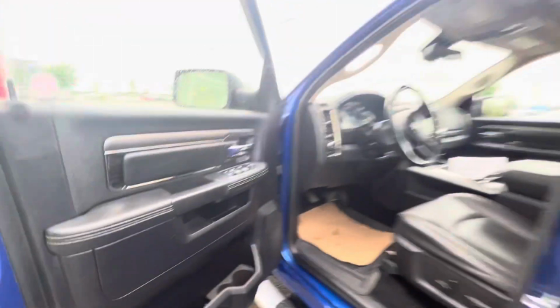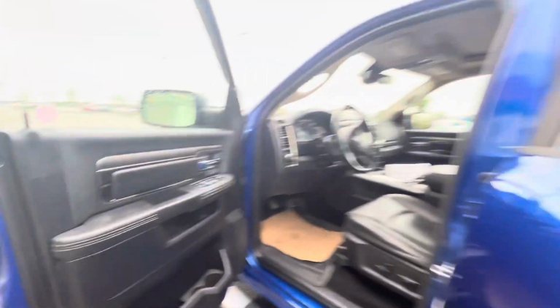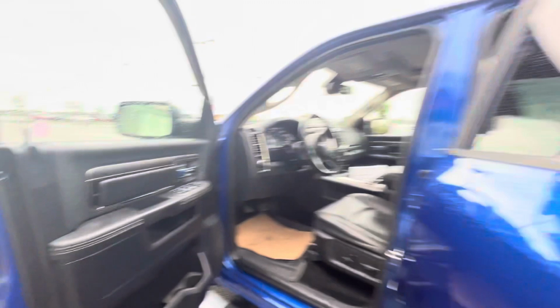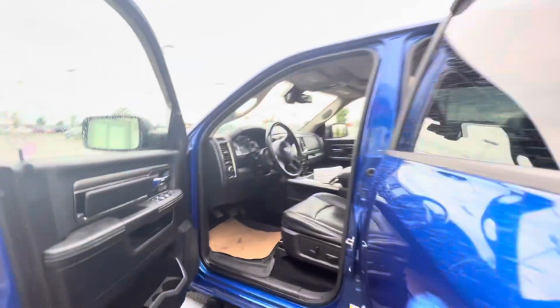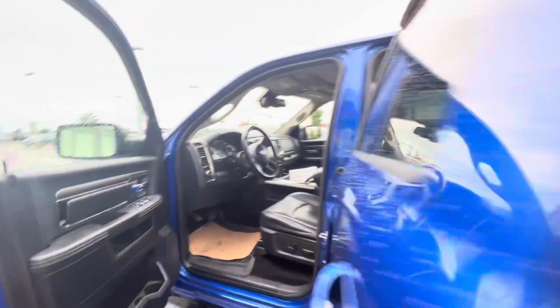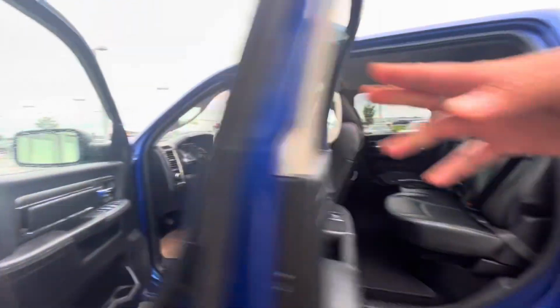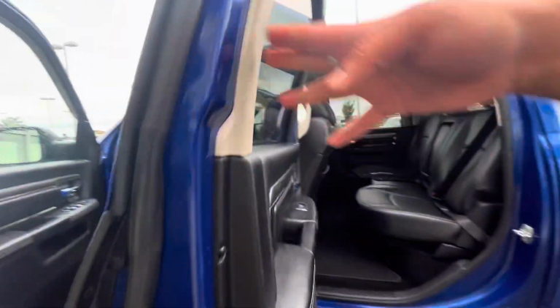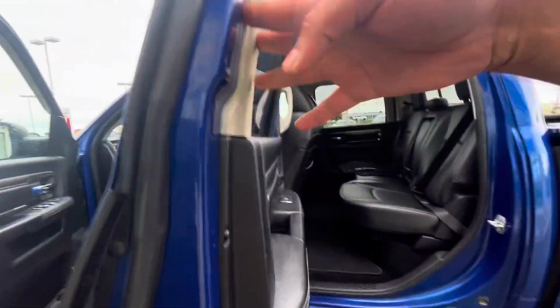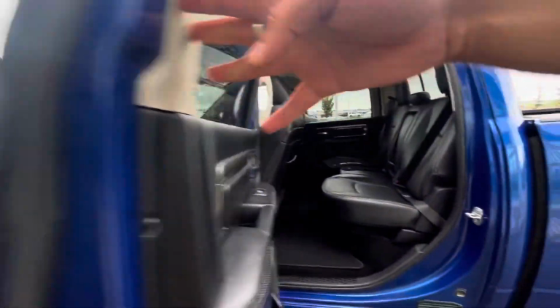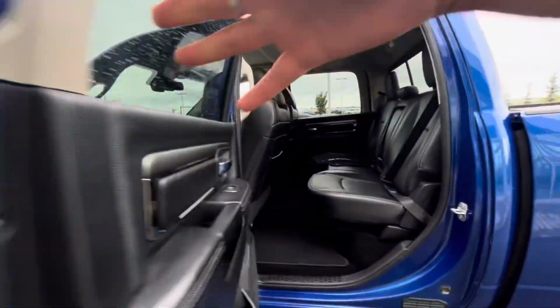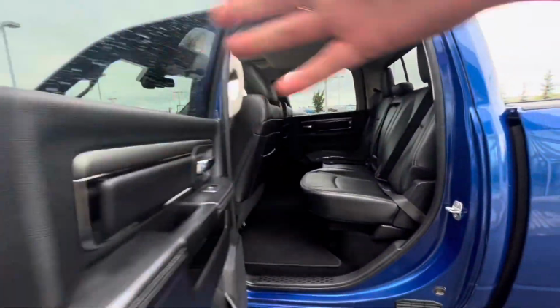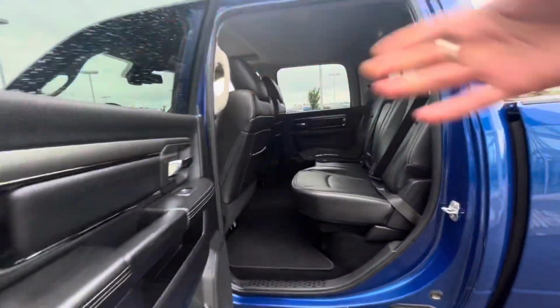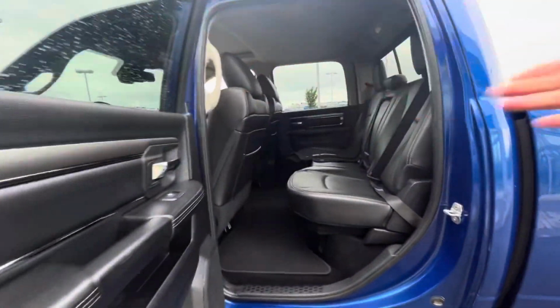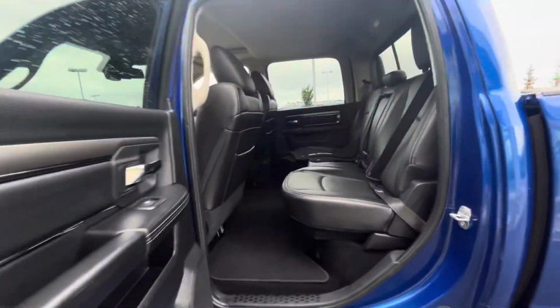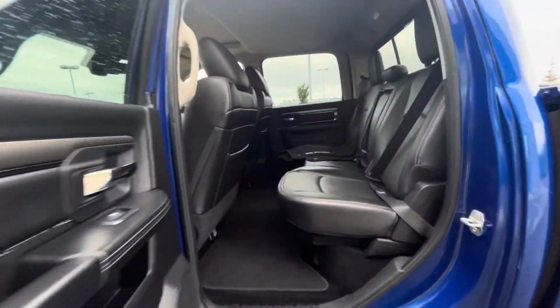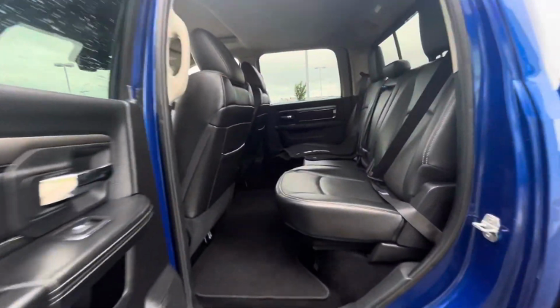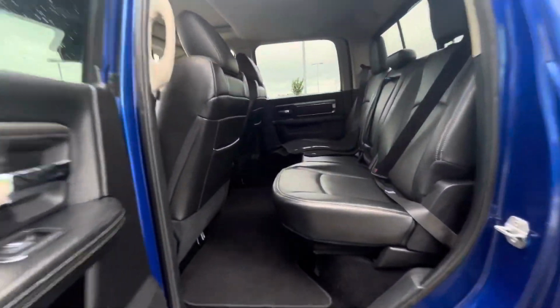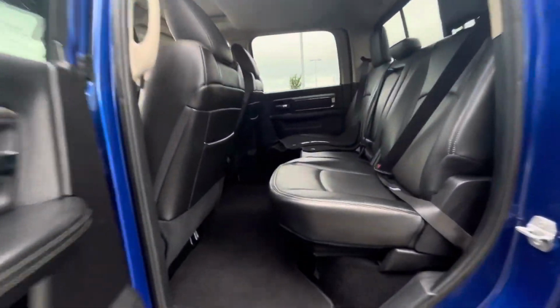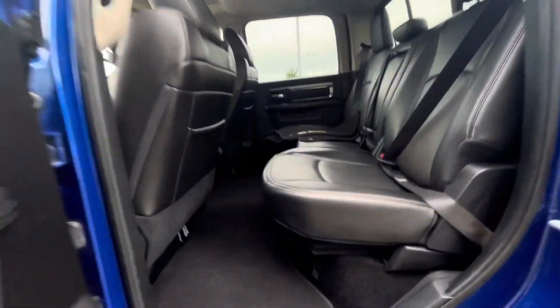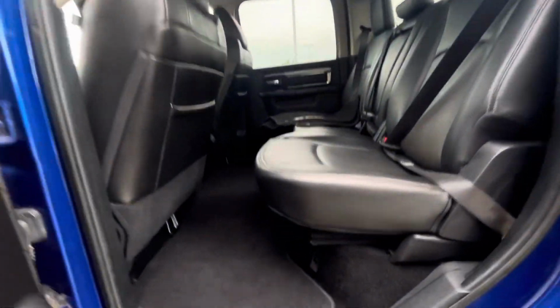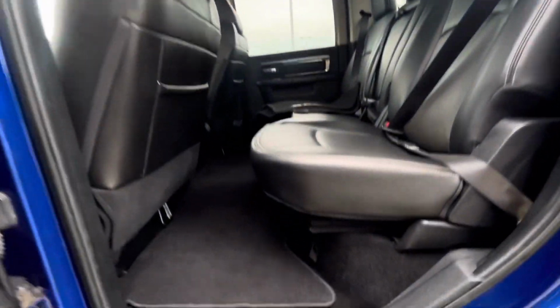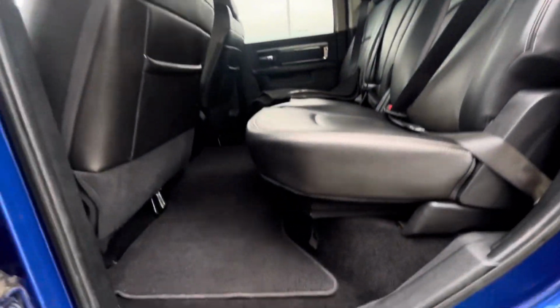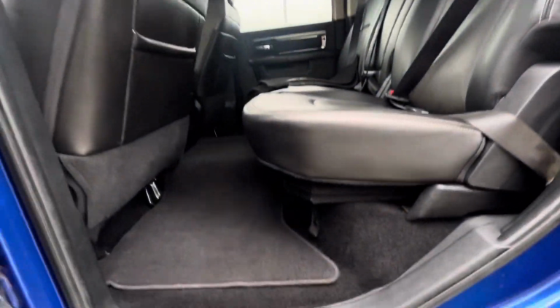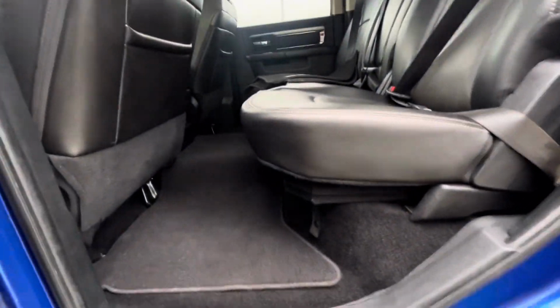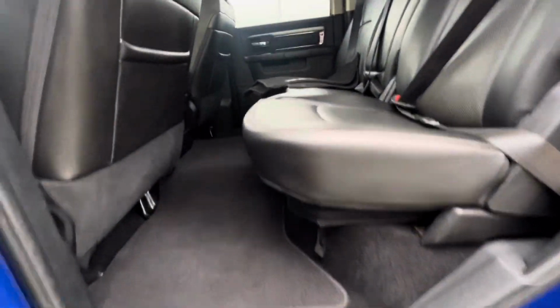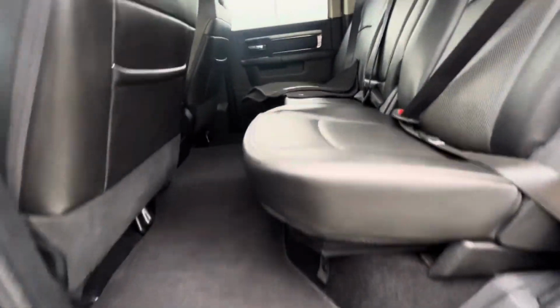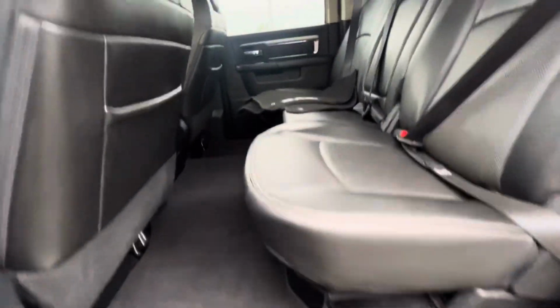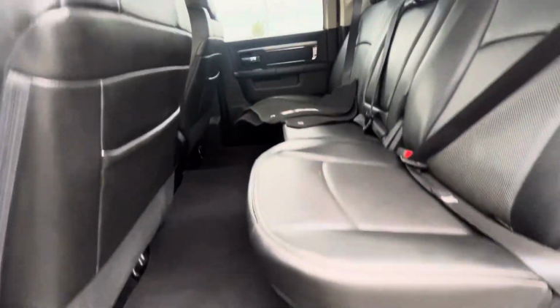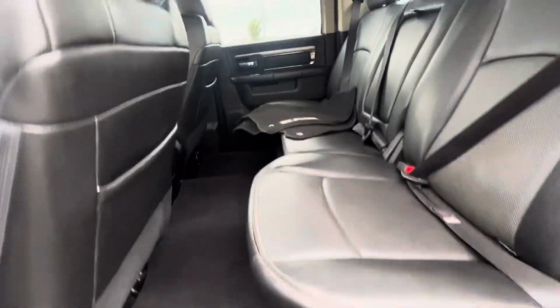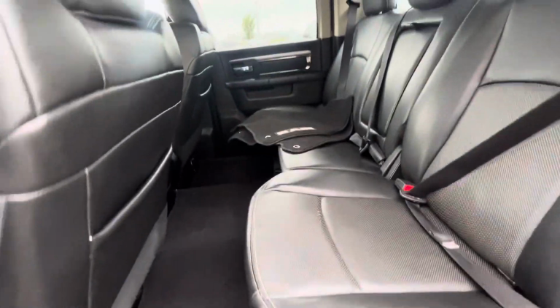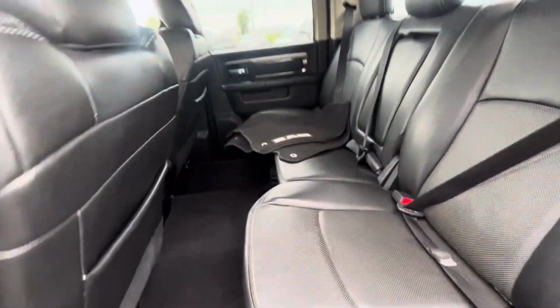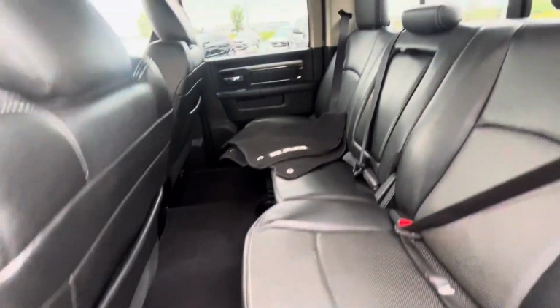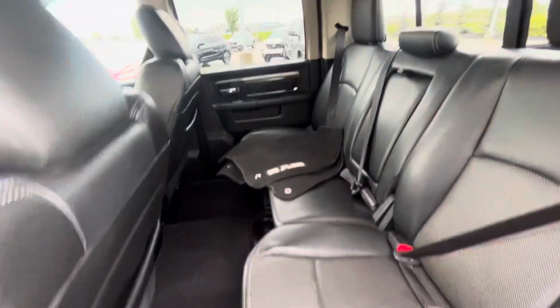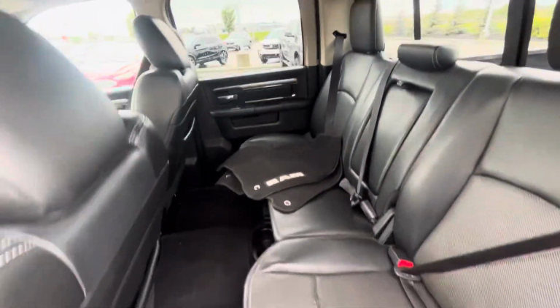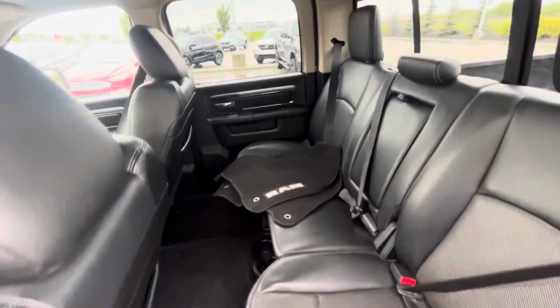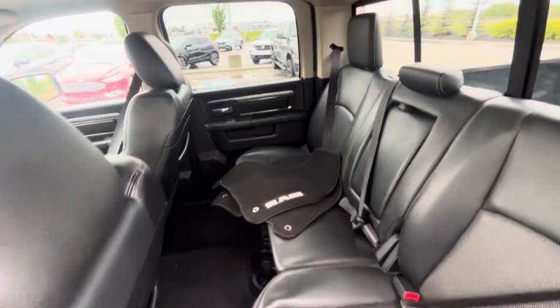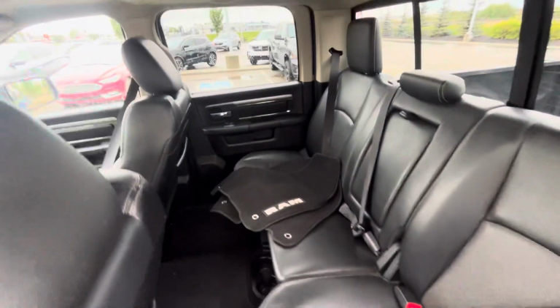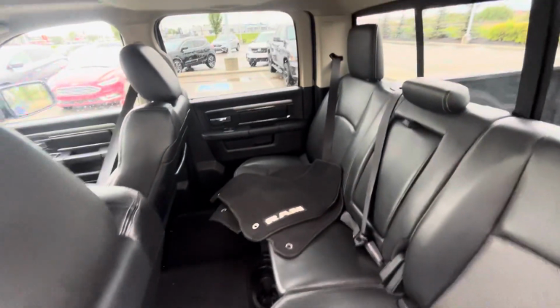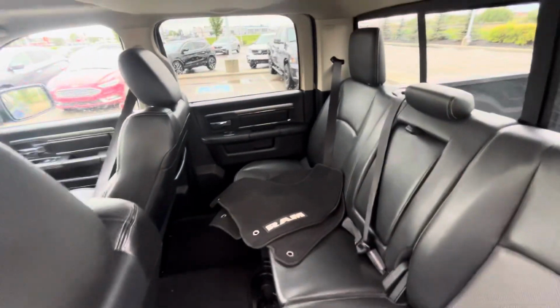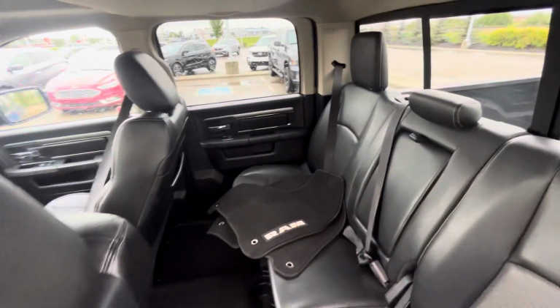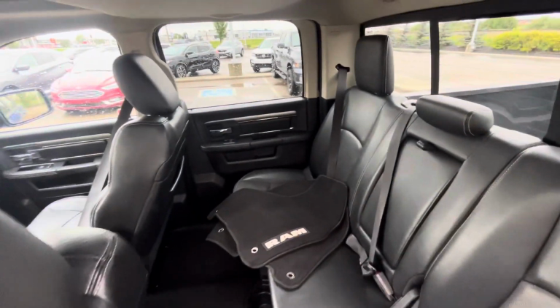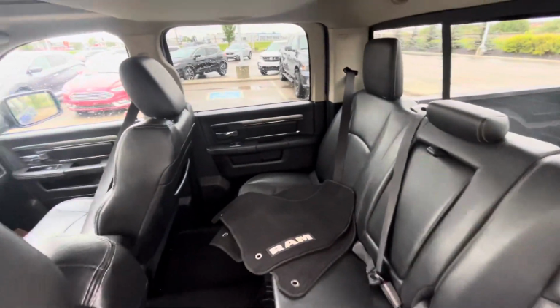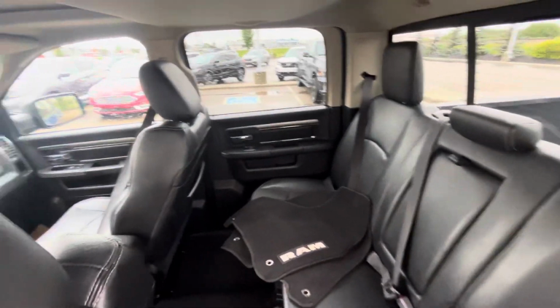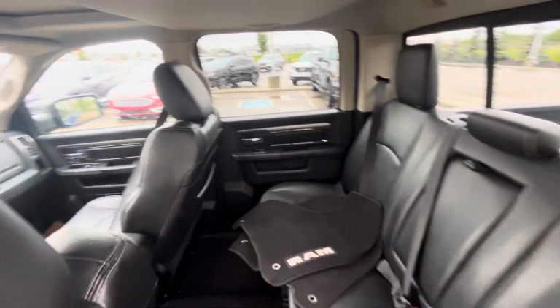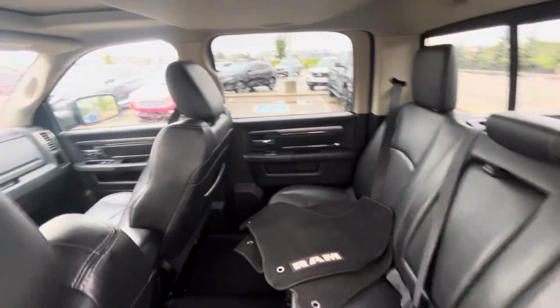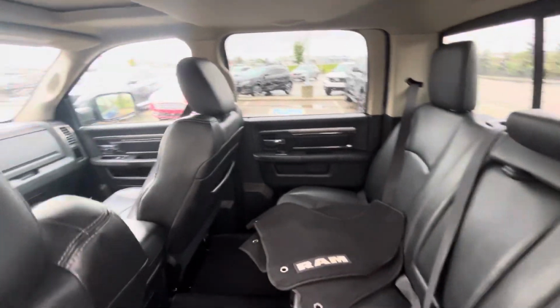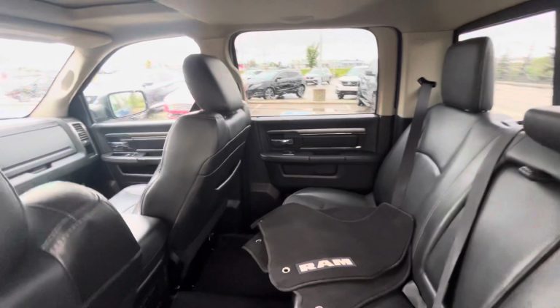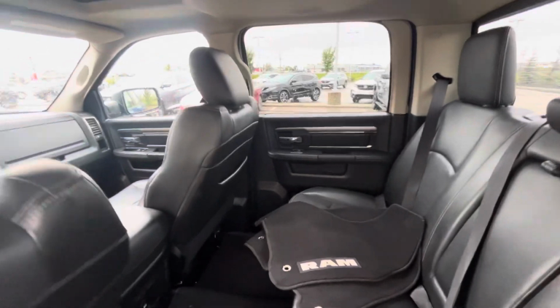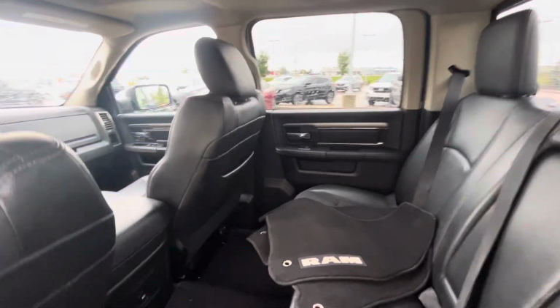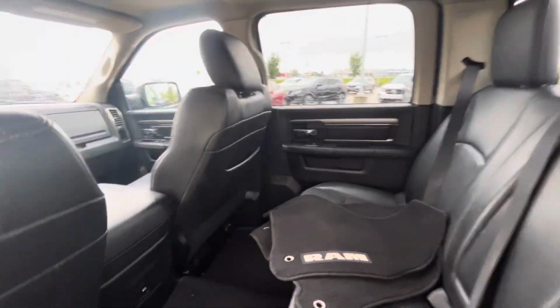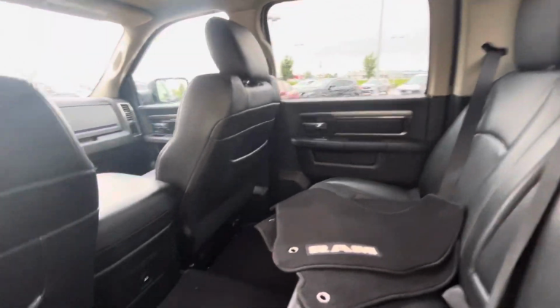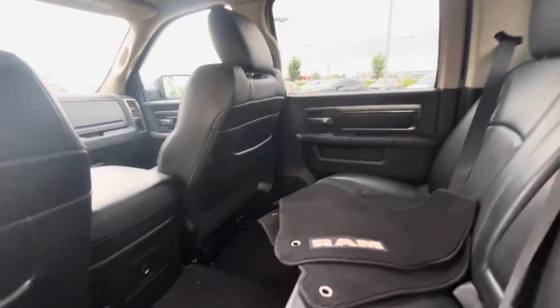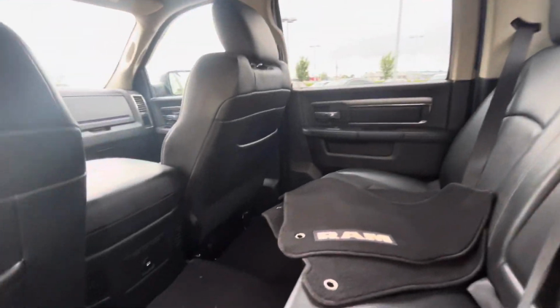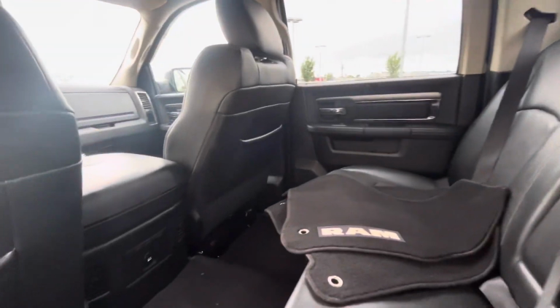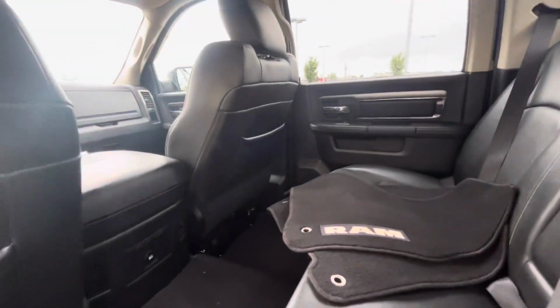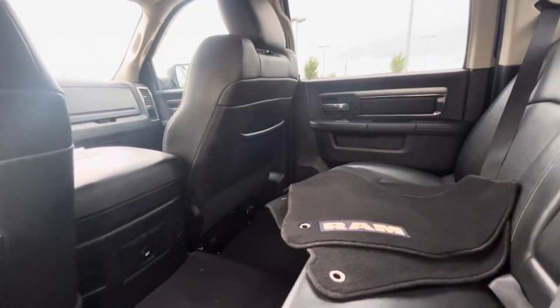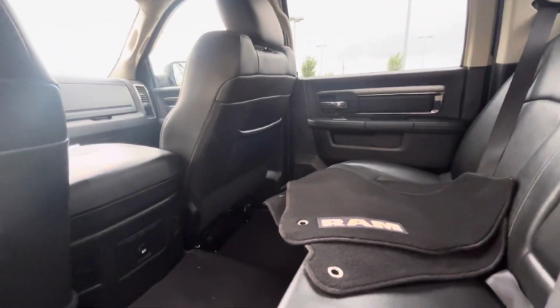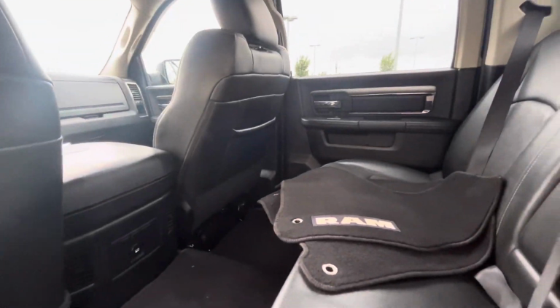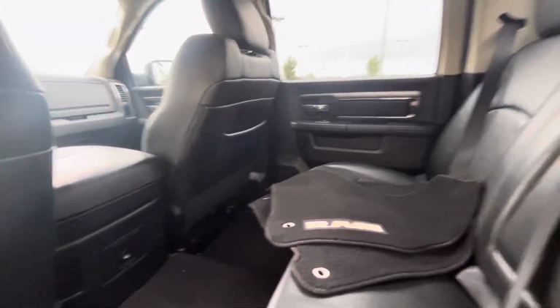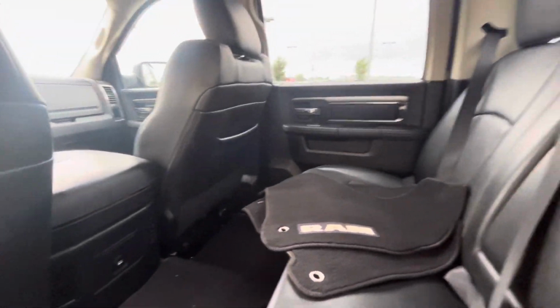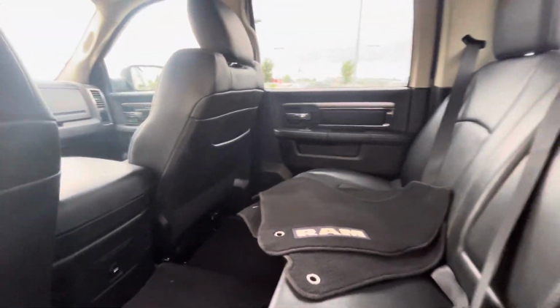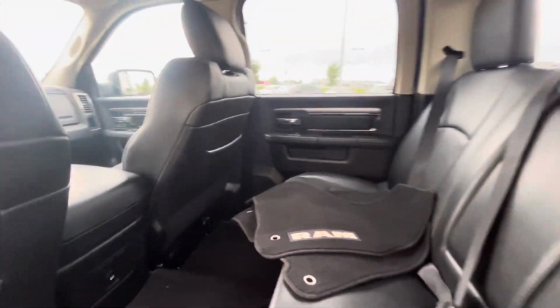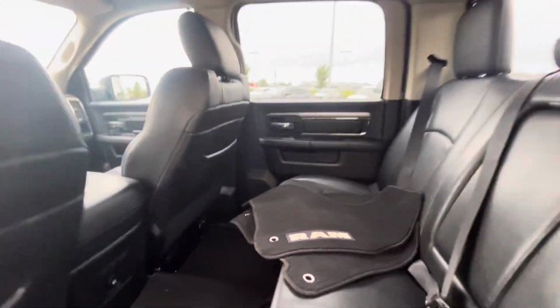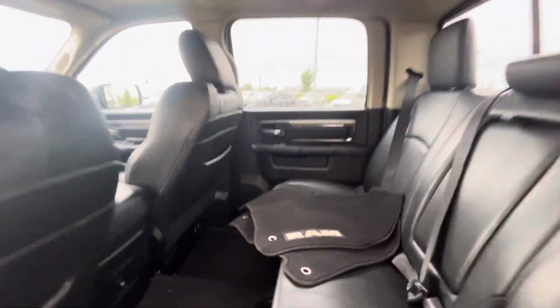Let me show you the back here as well. These seats are in such good condition — barely sat in. Tons of space for your passengers if you do have any.